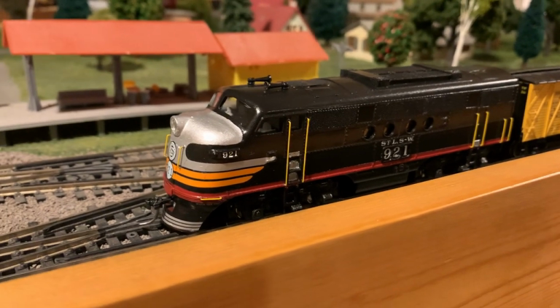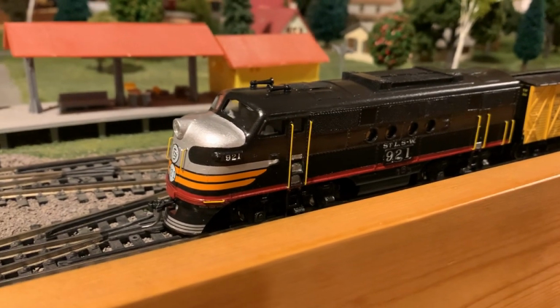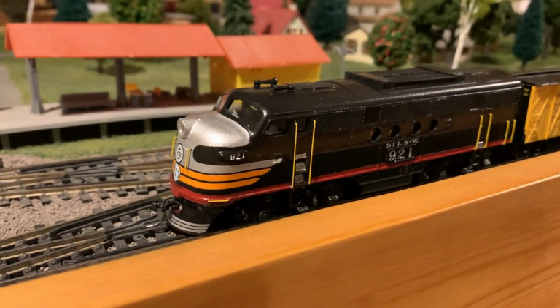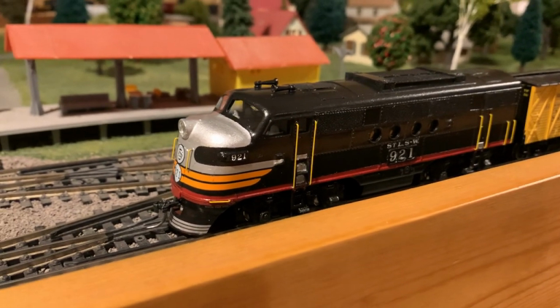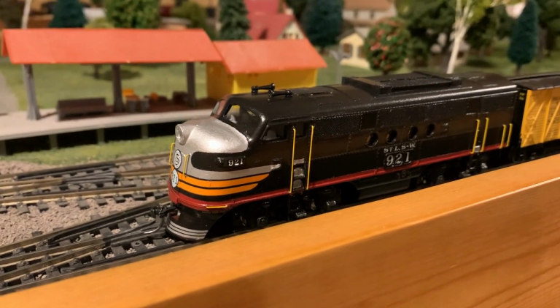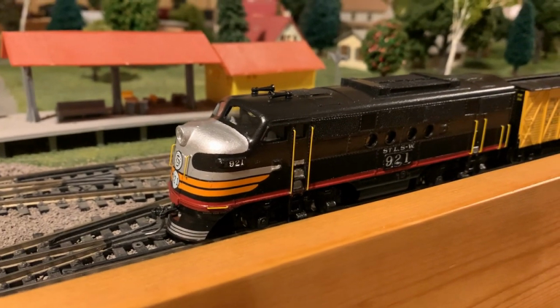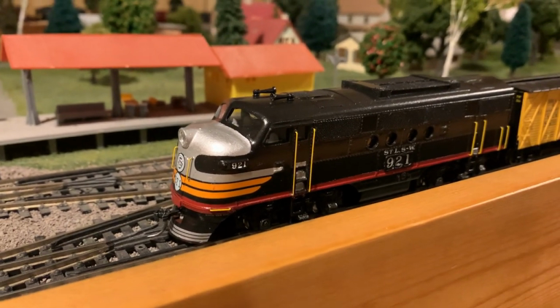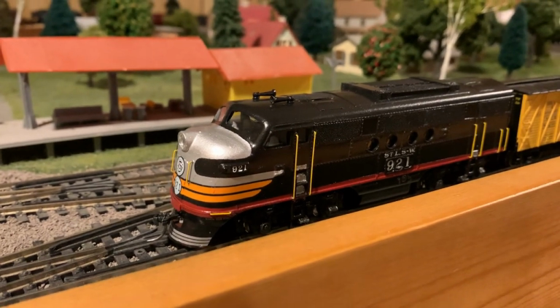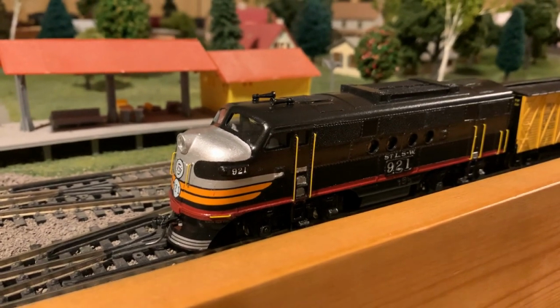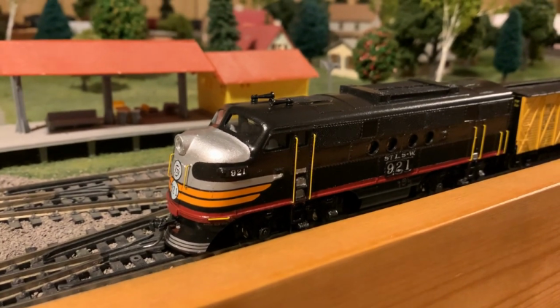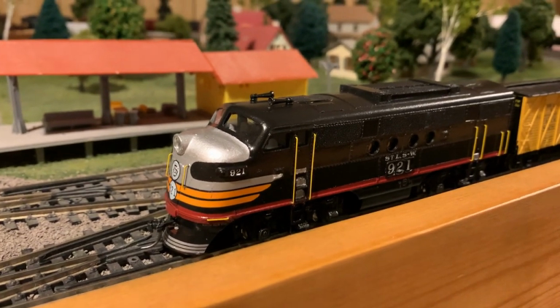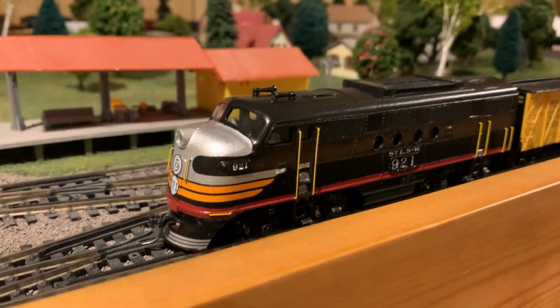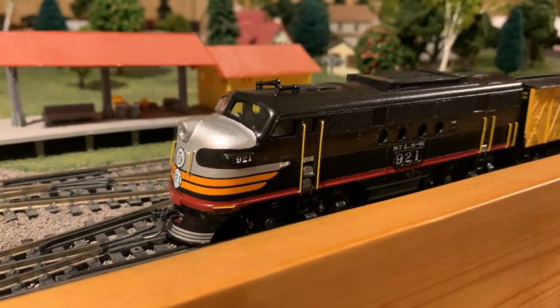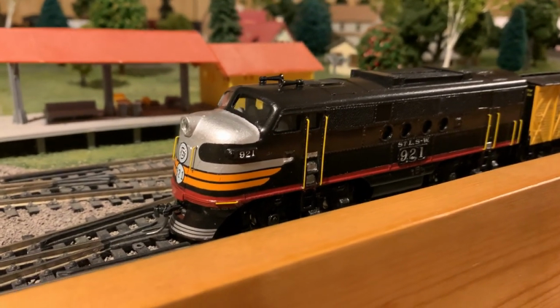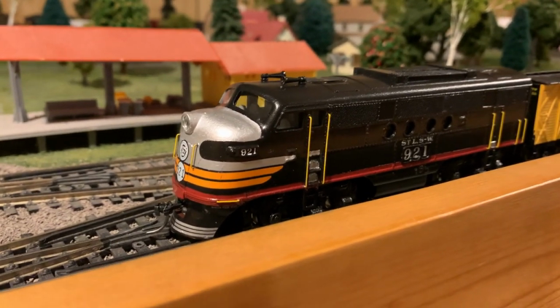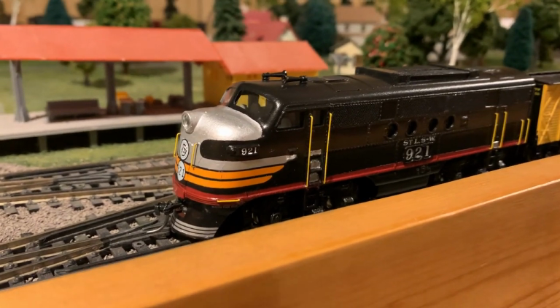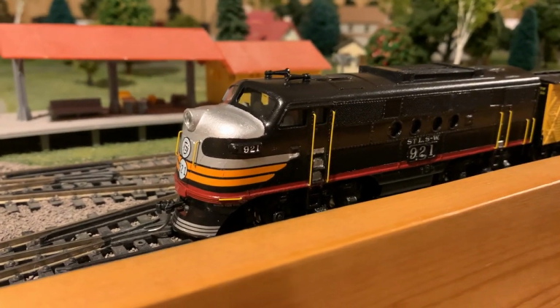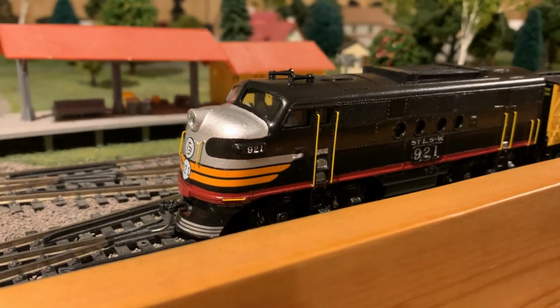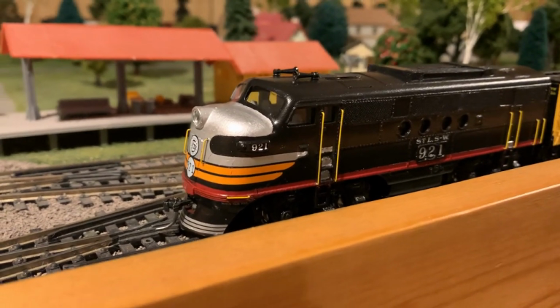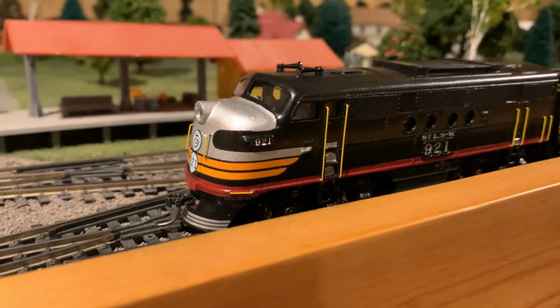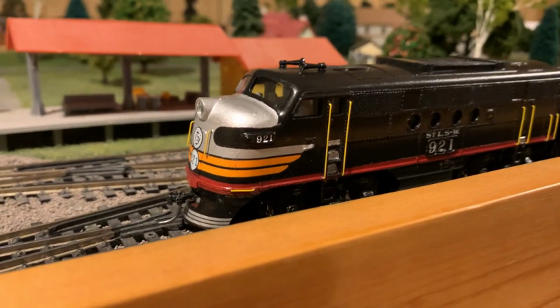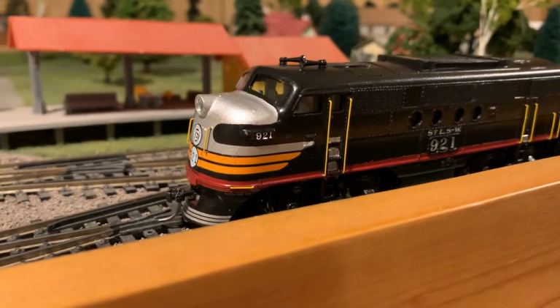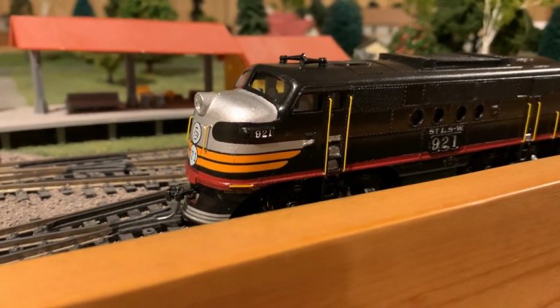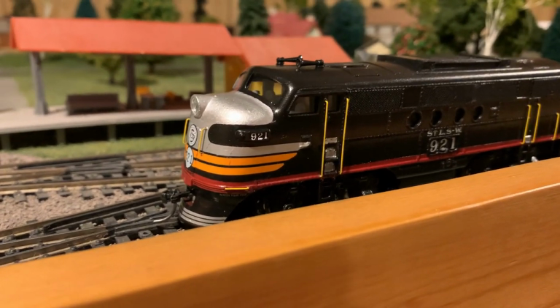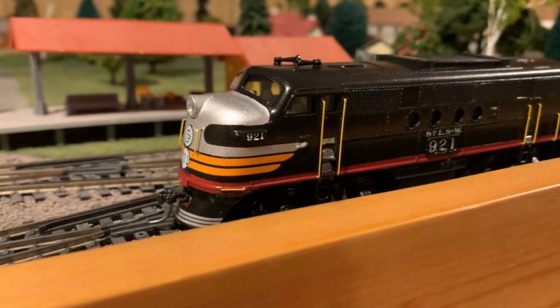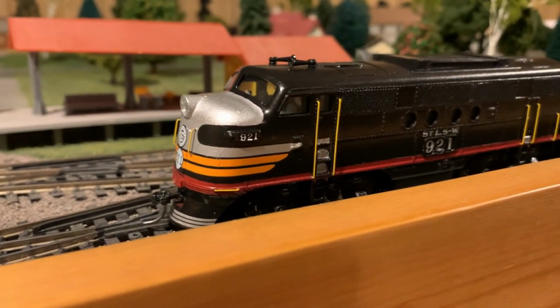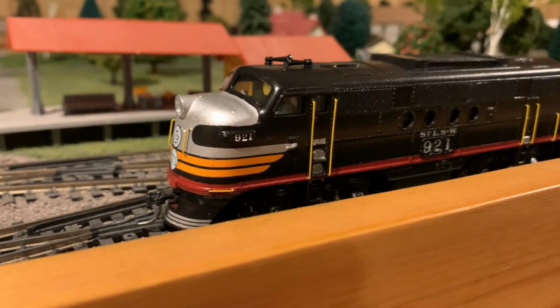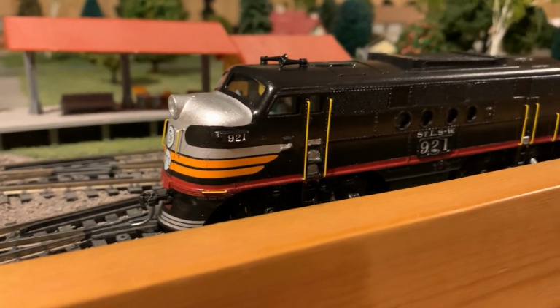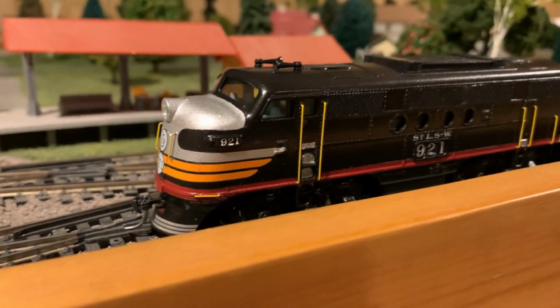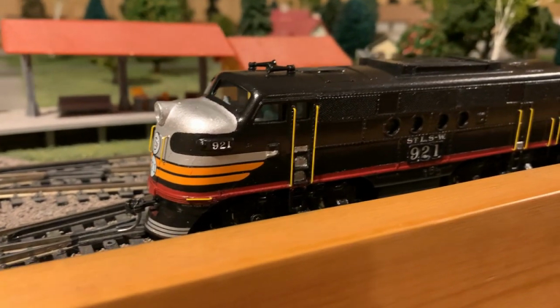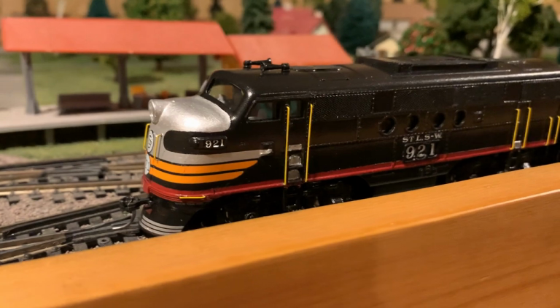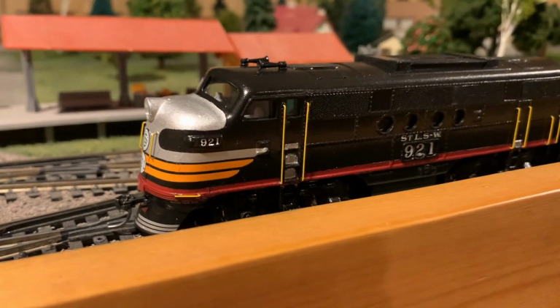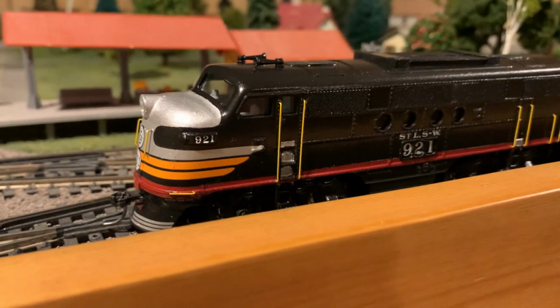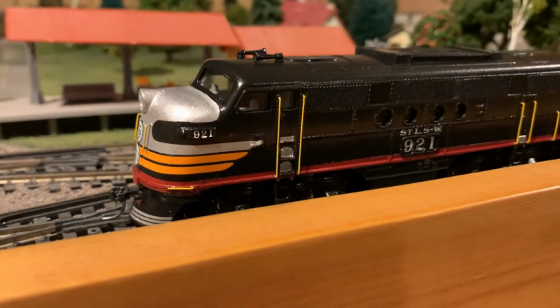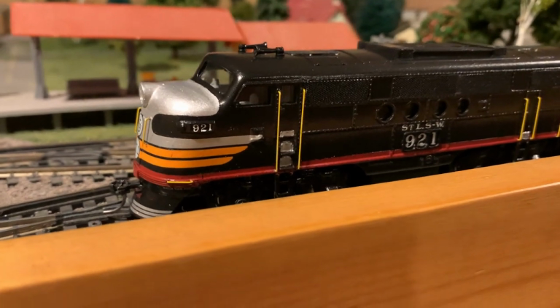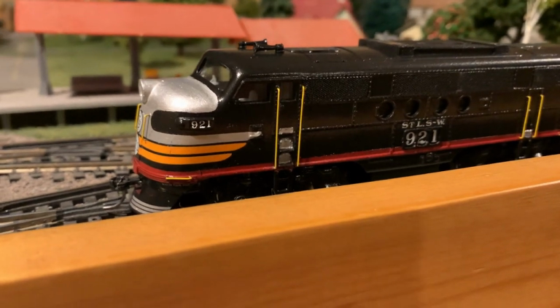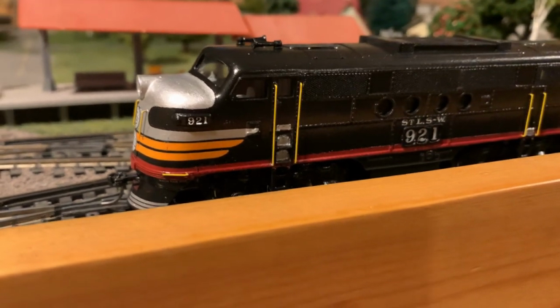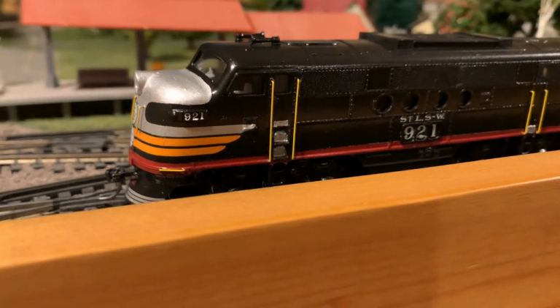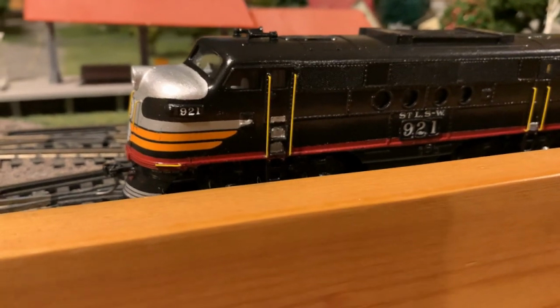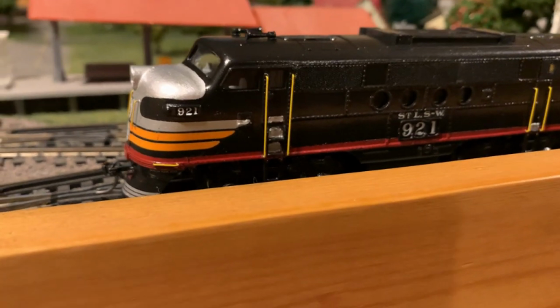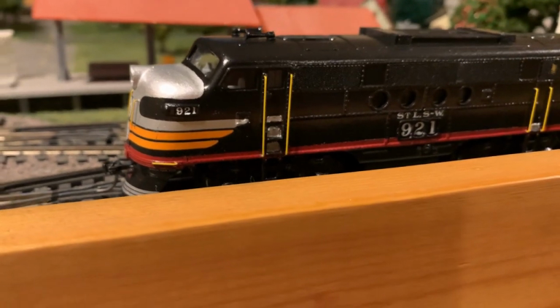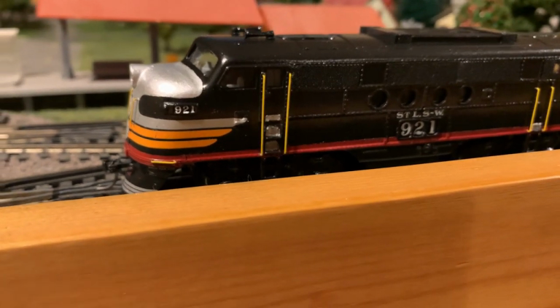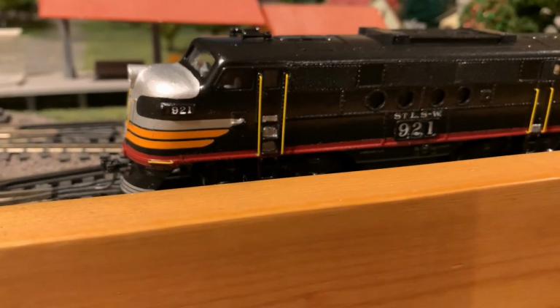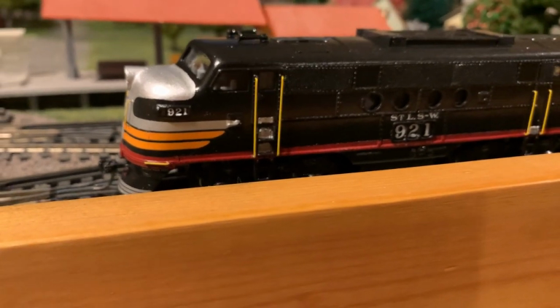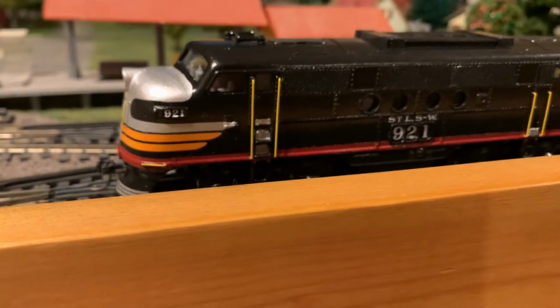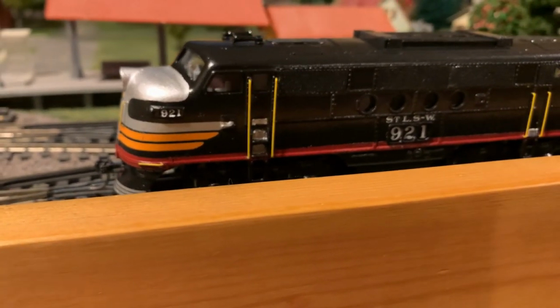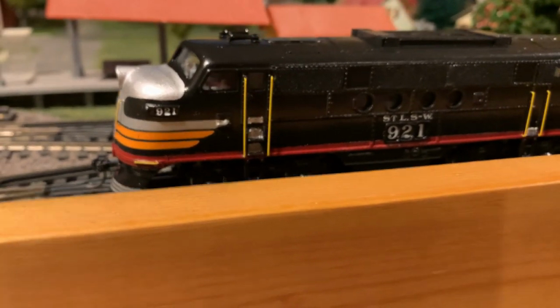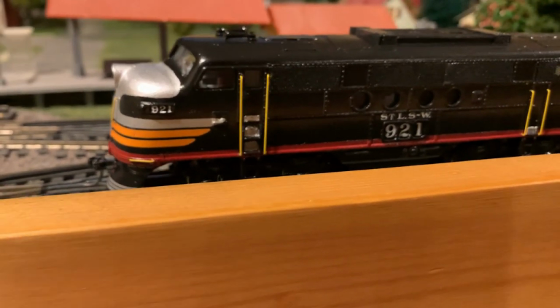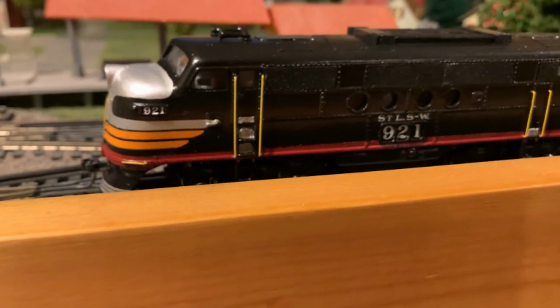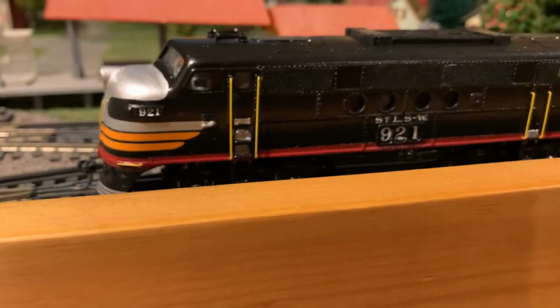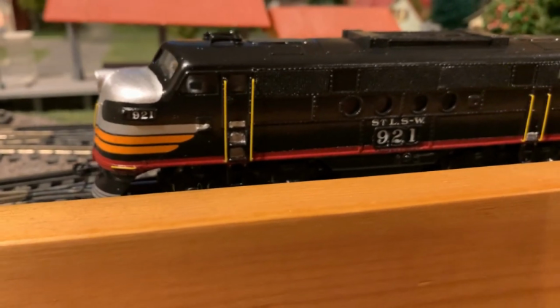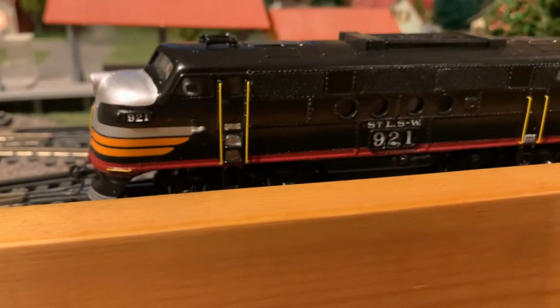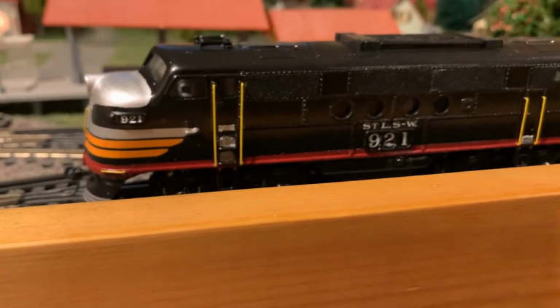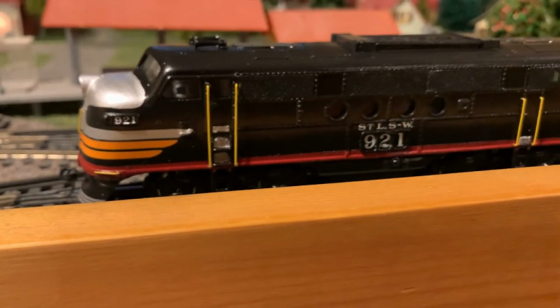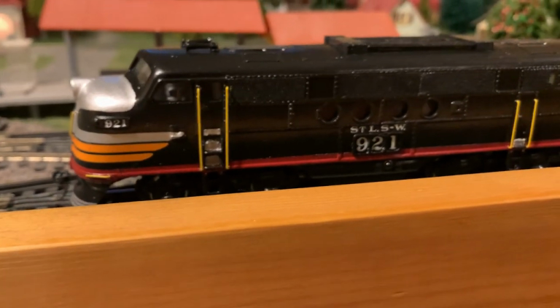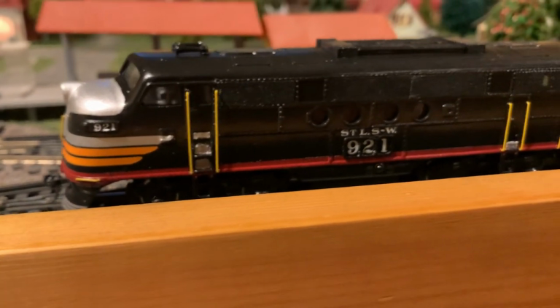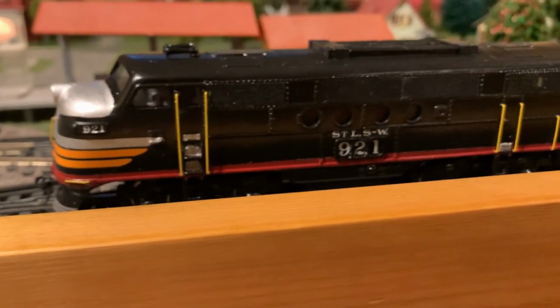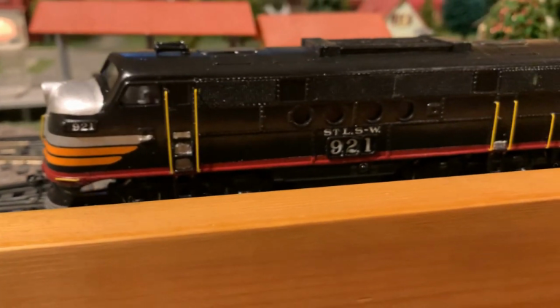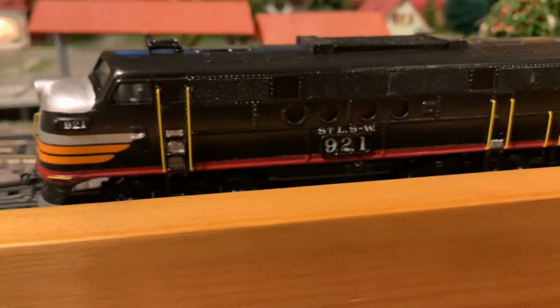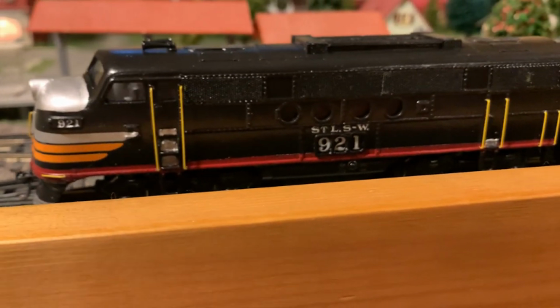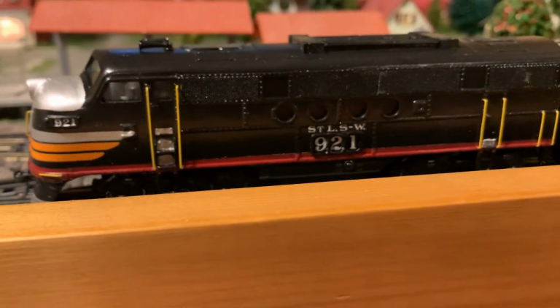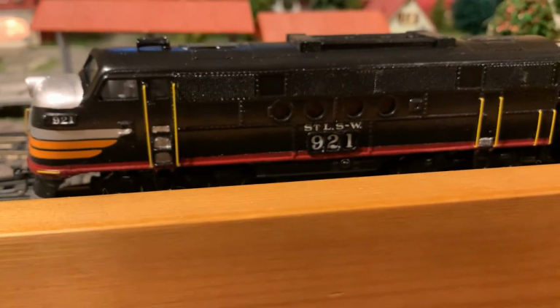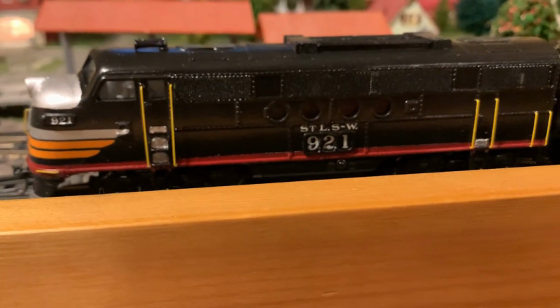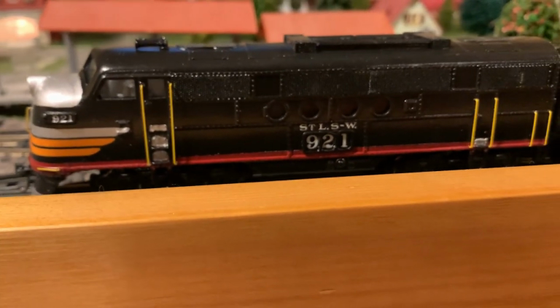The paint job along with the details really turned out great, and I'm really happy with how this whole thing came out.